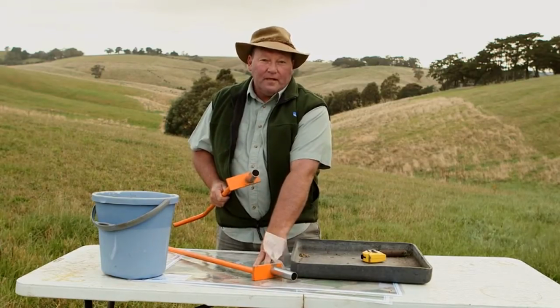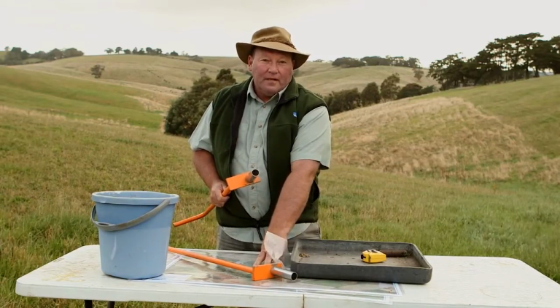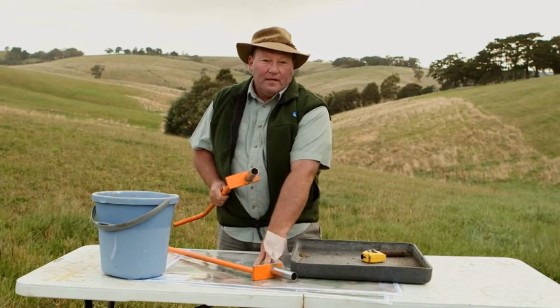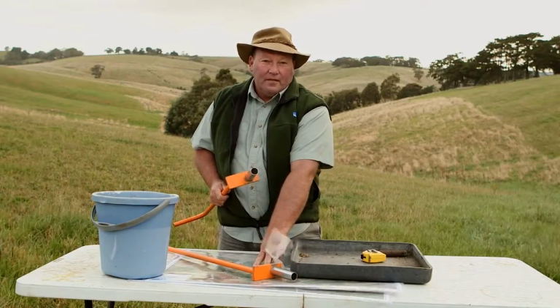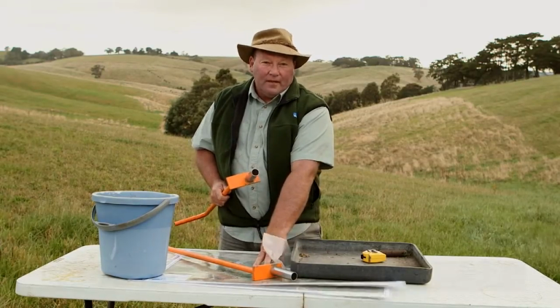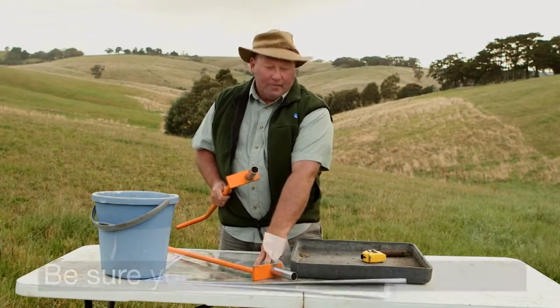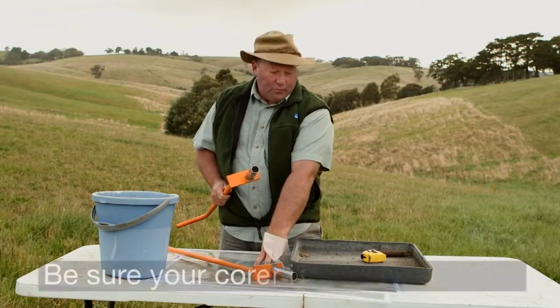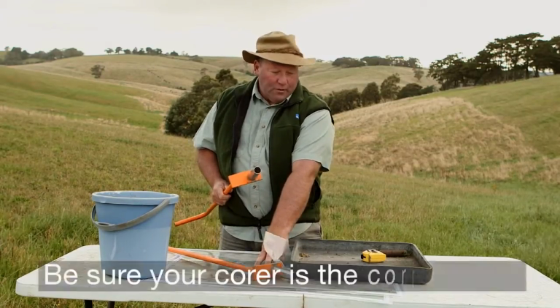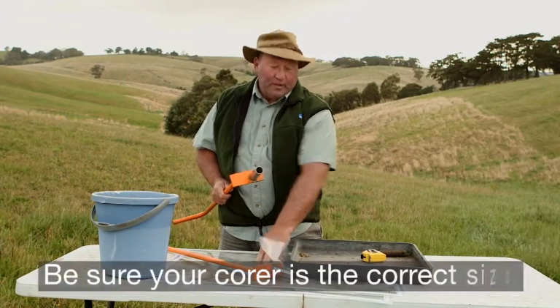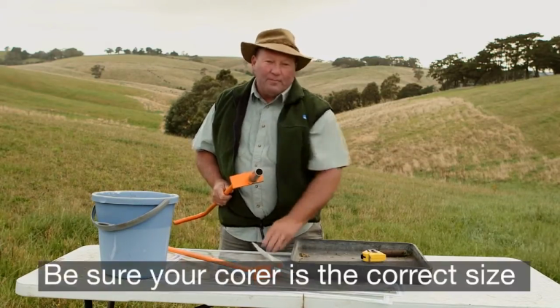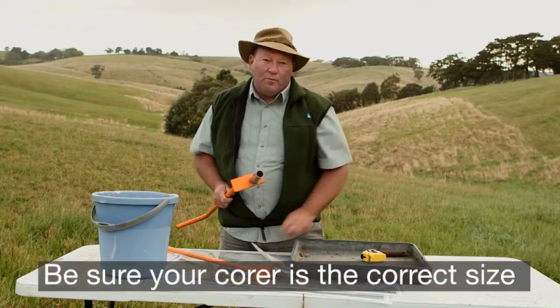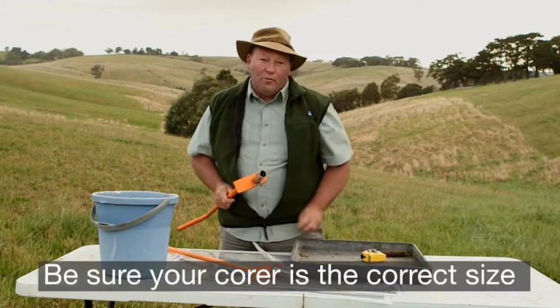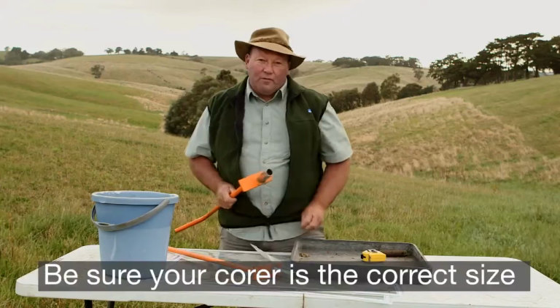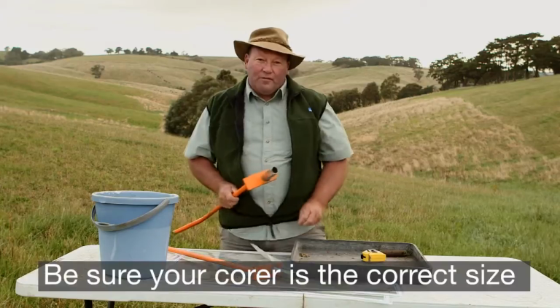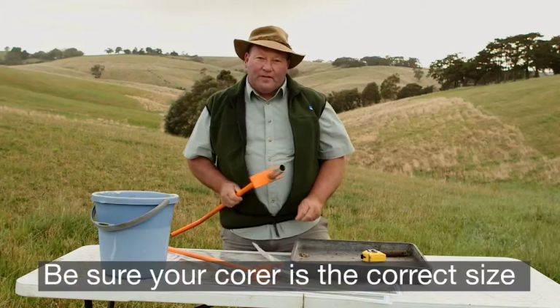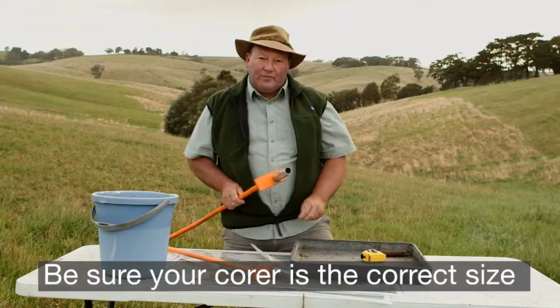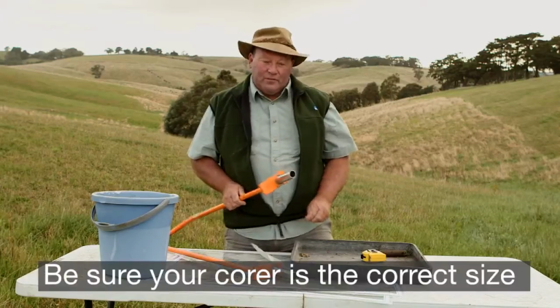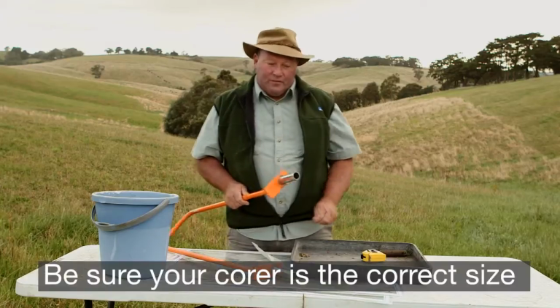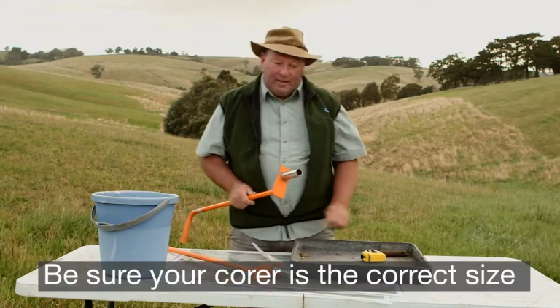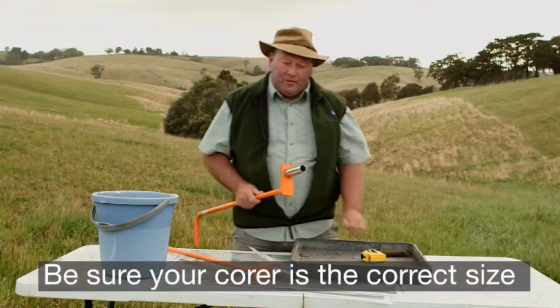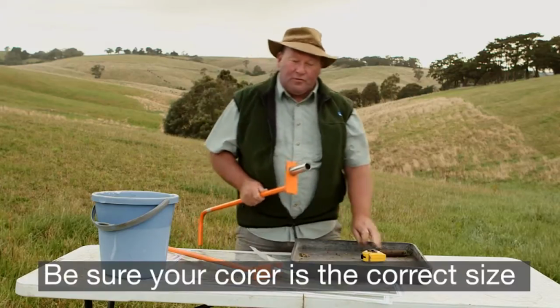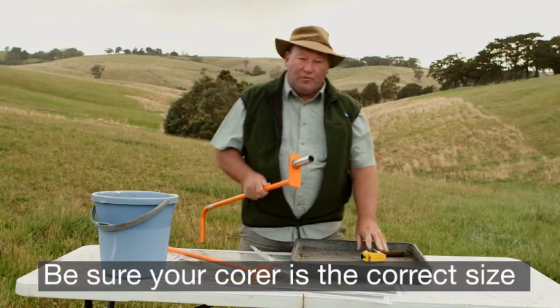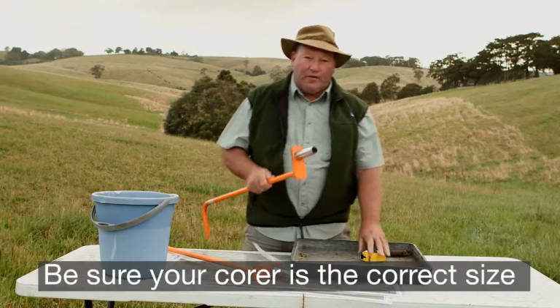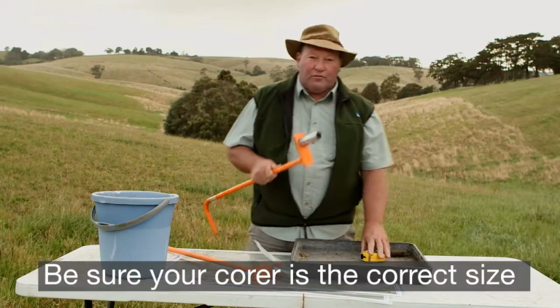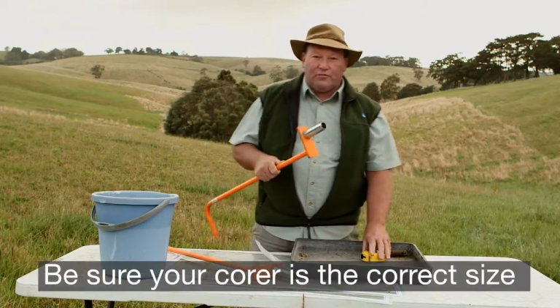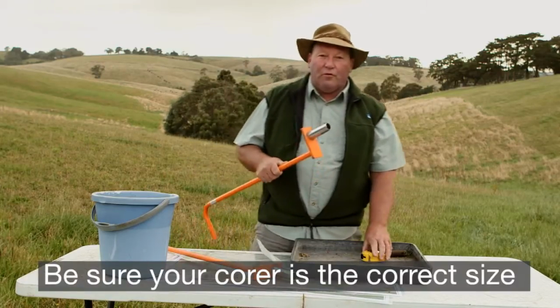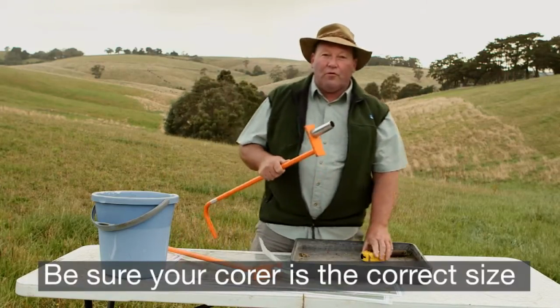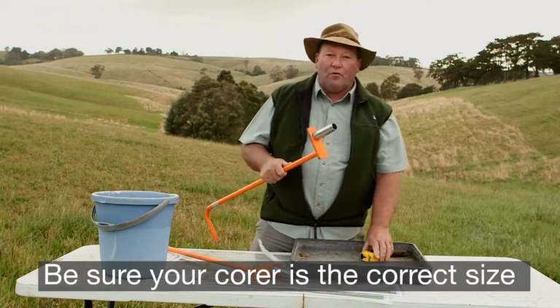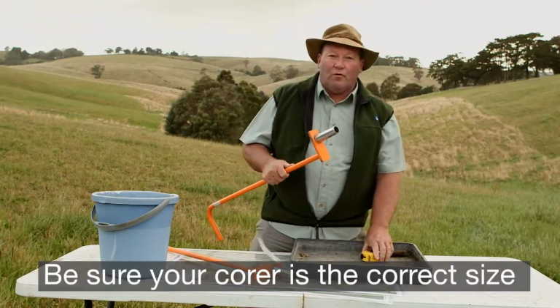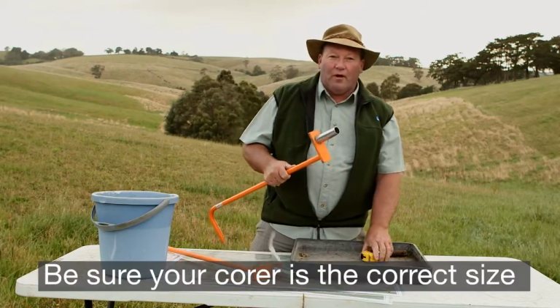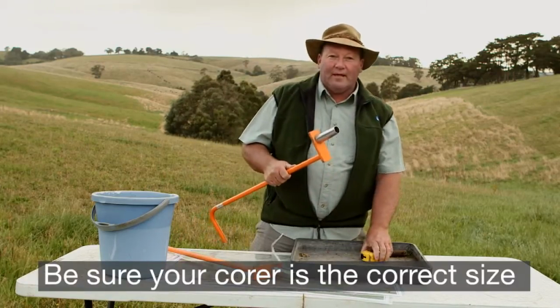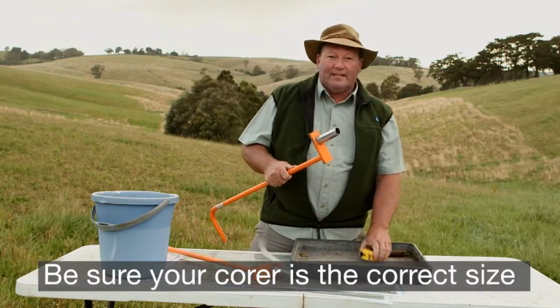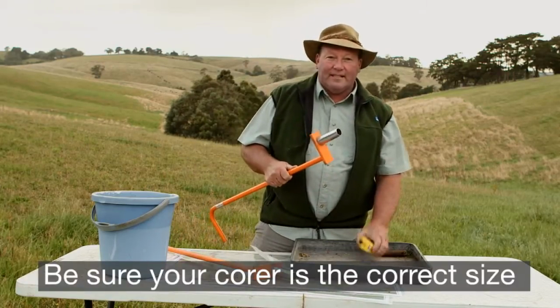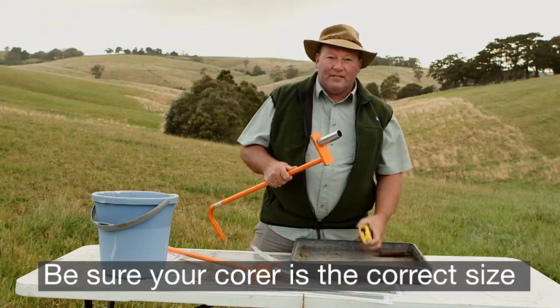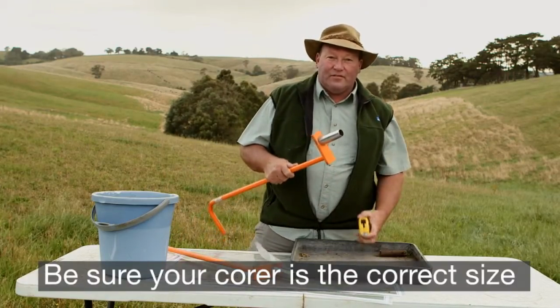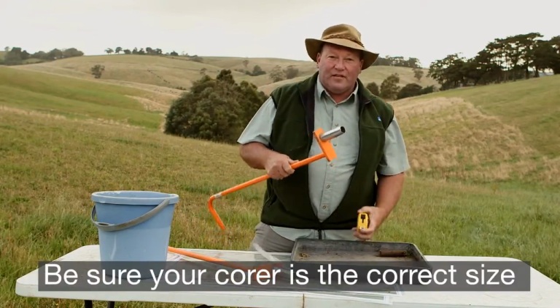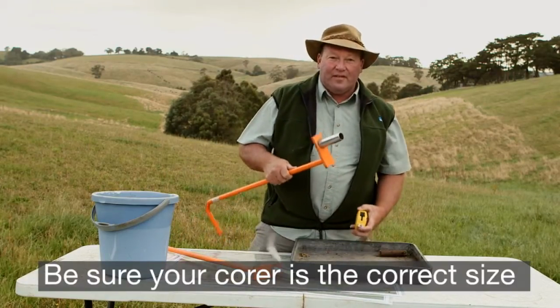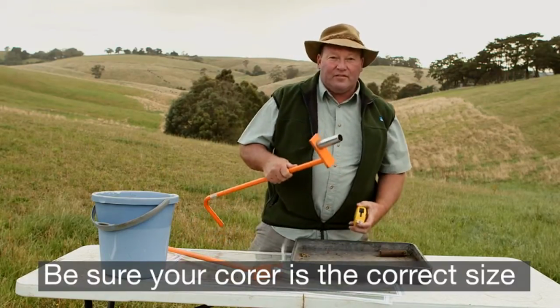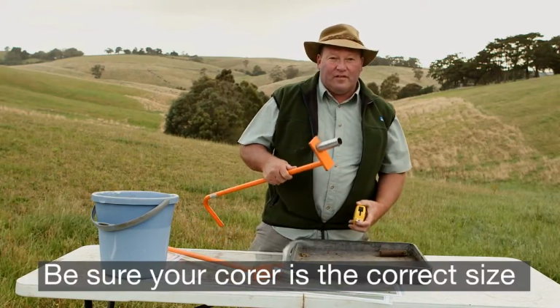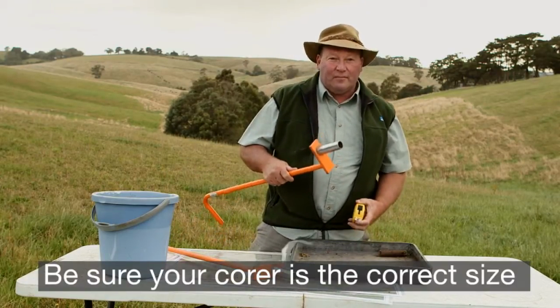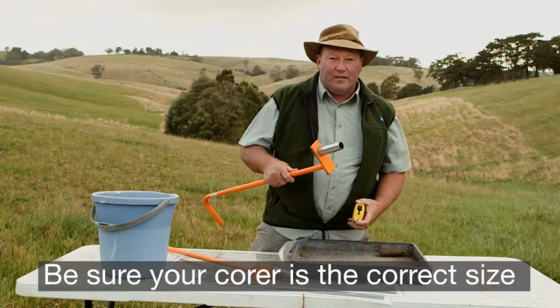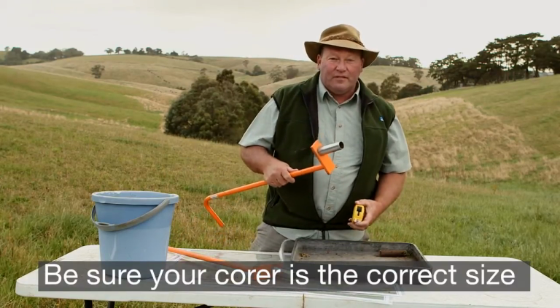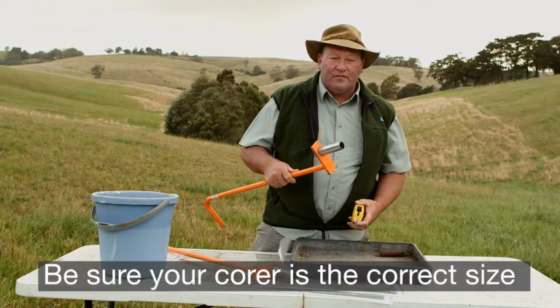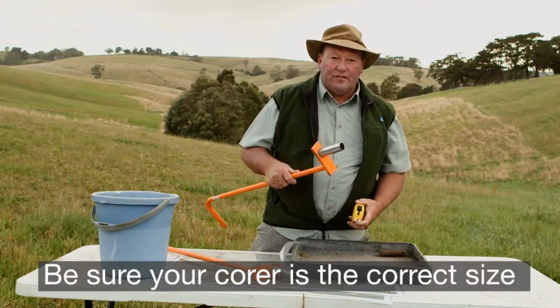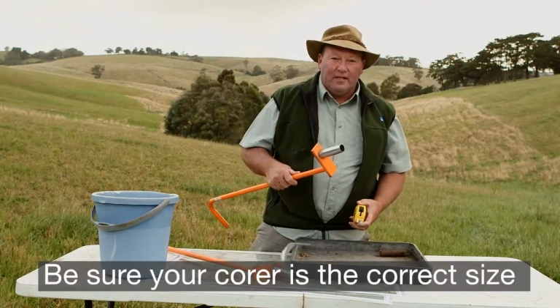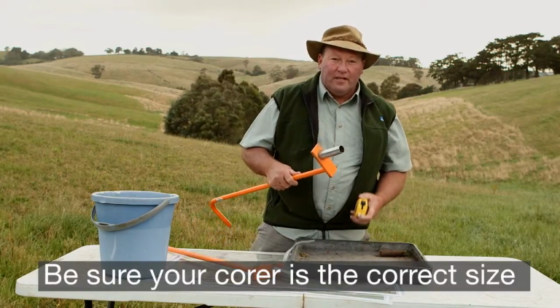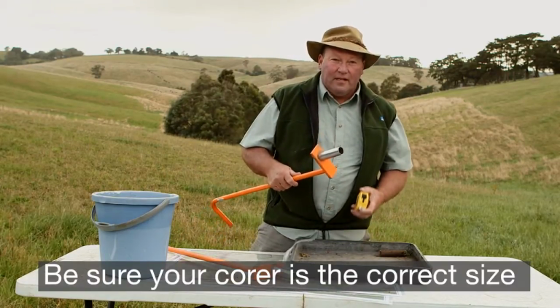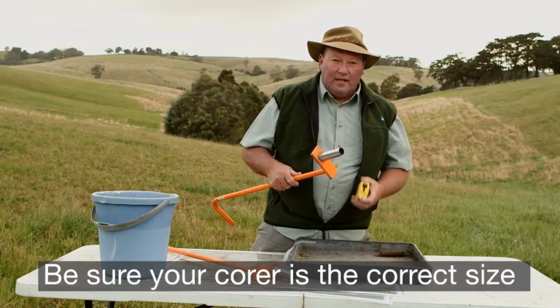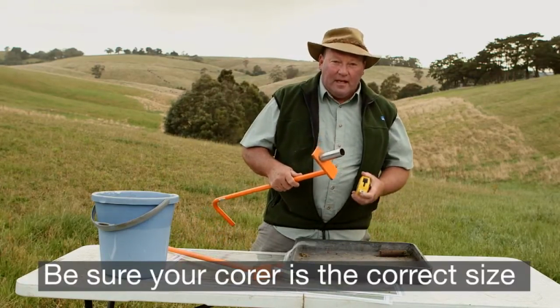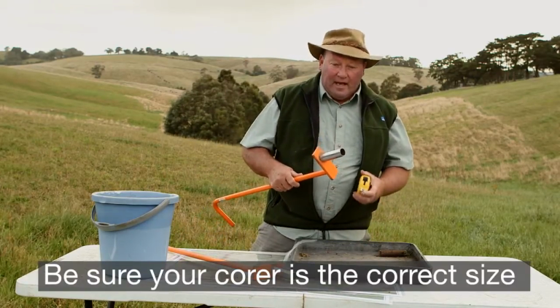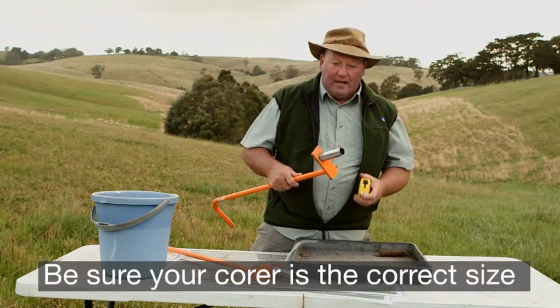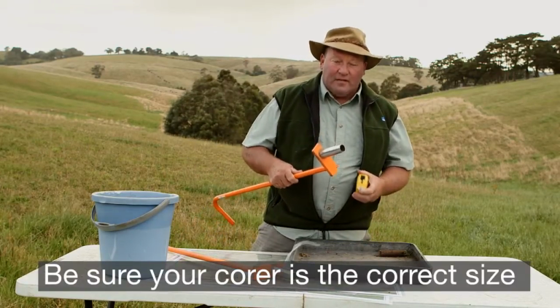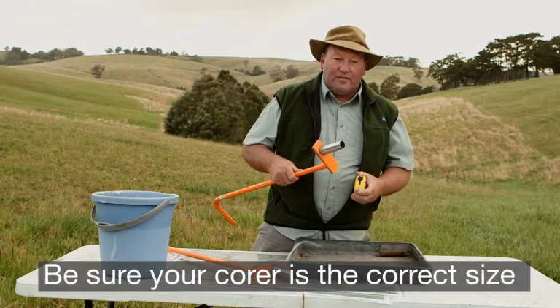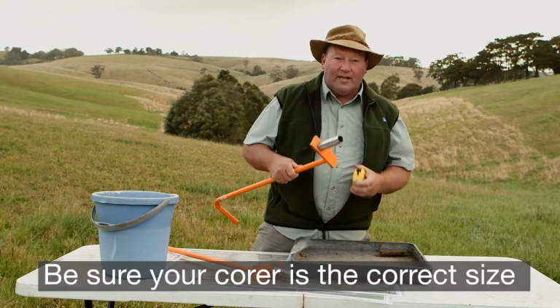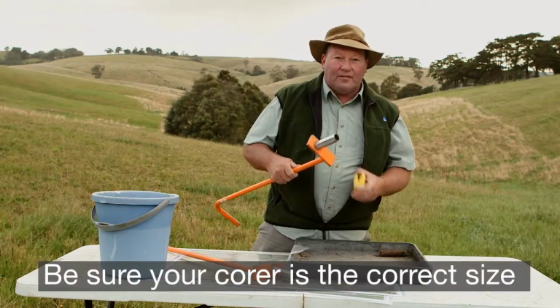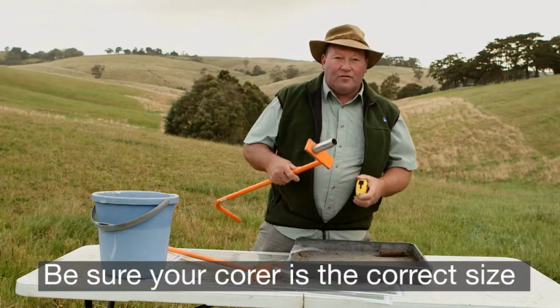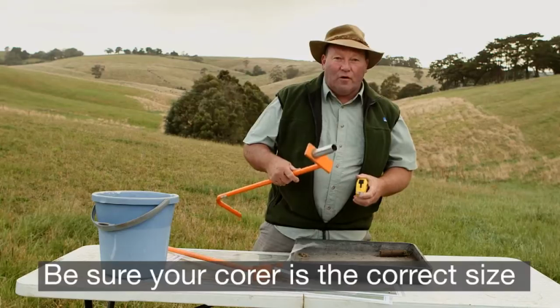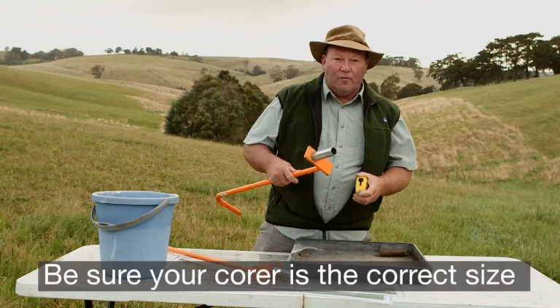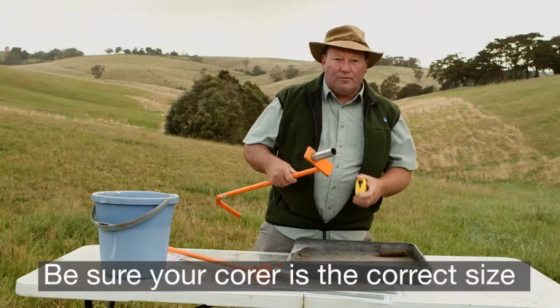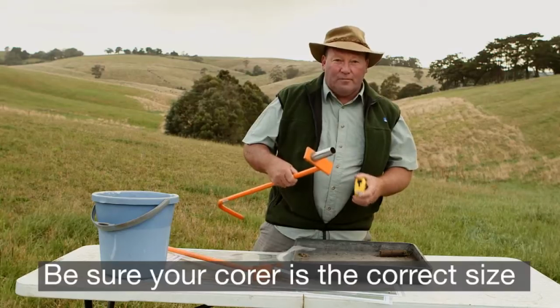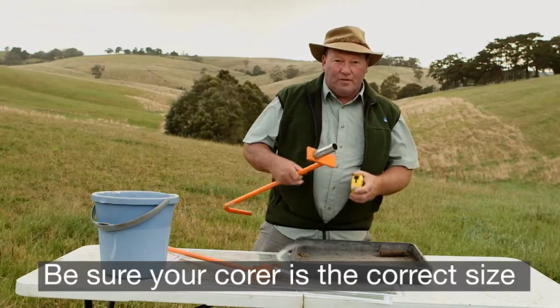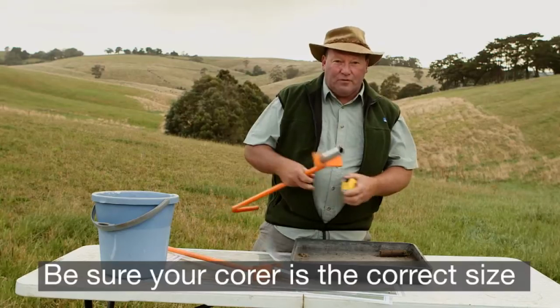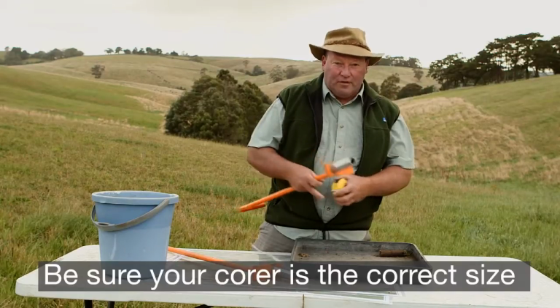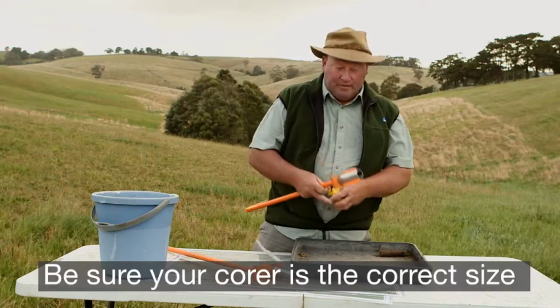Another really important factor is to make sure that your soil corer is 10 centimetres — take the time to measure it.